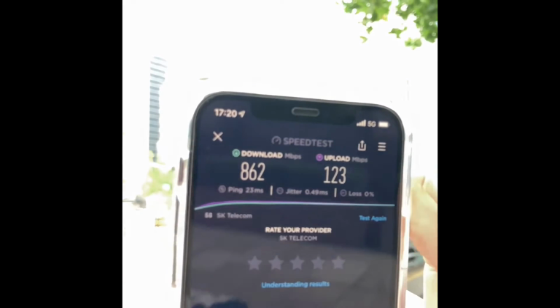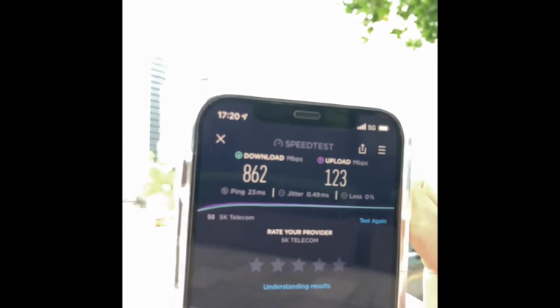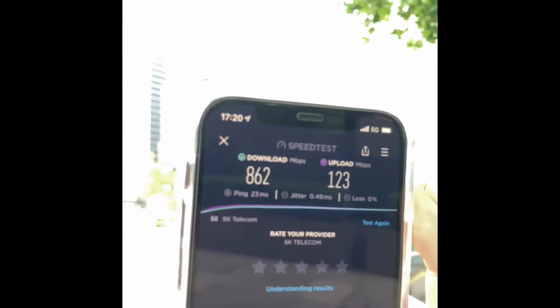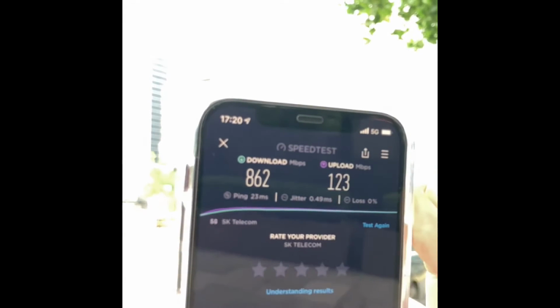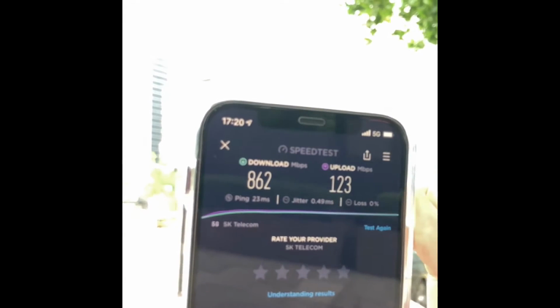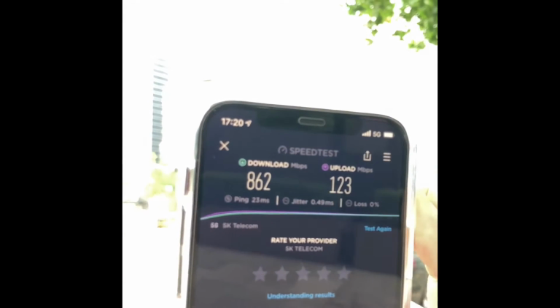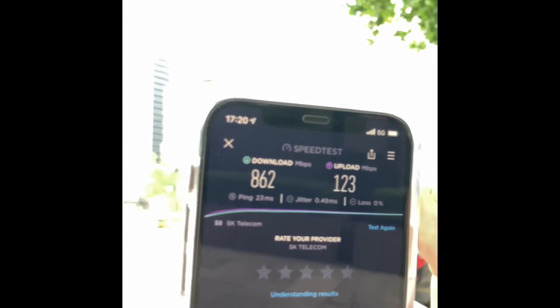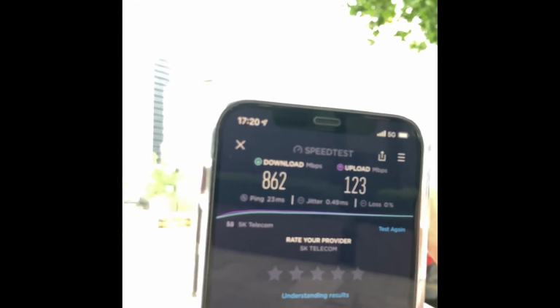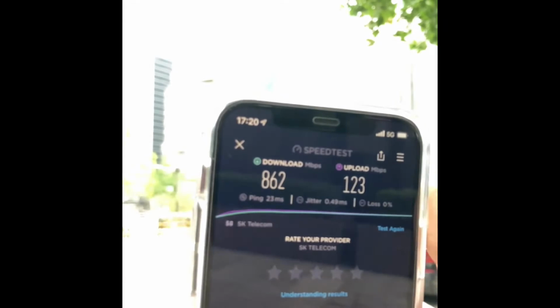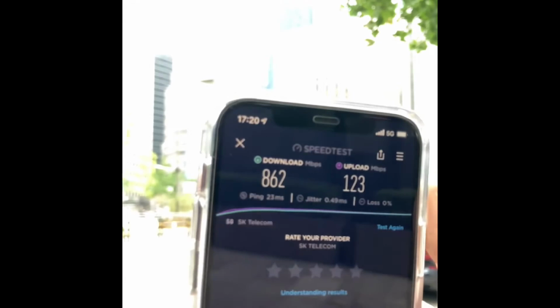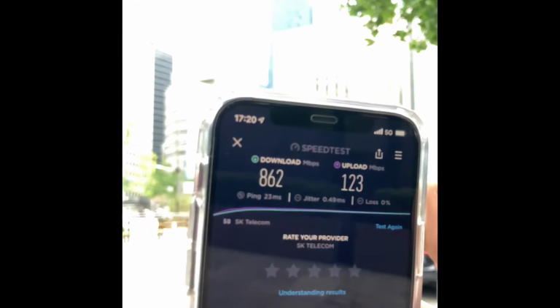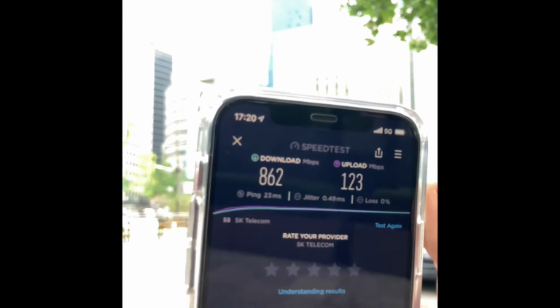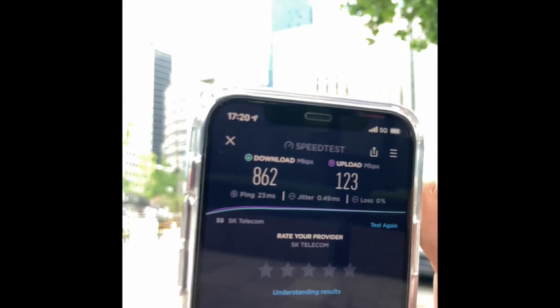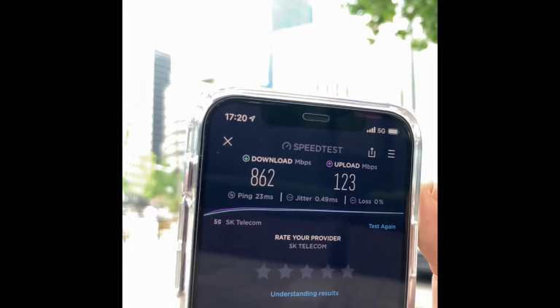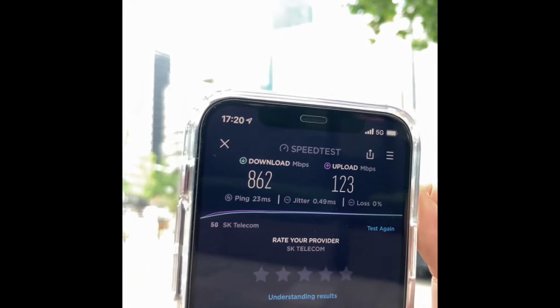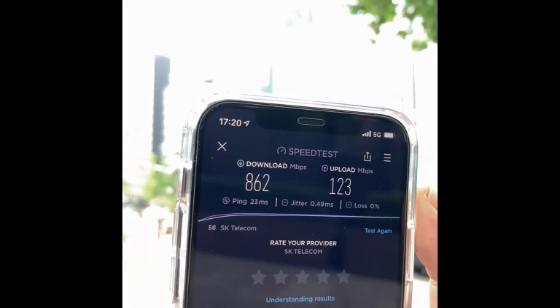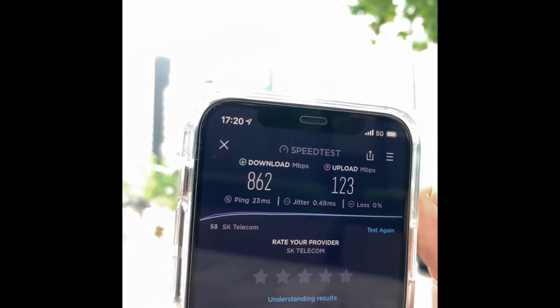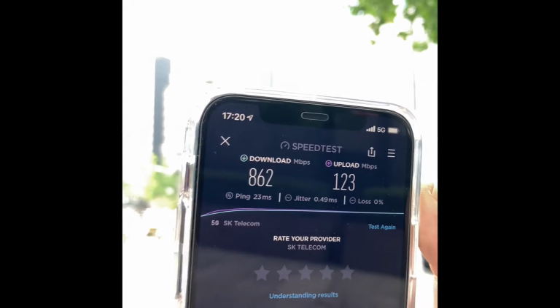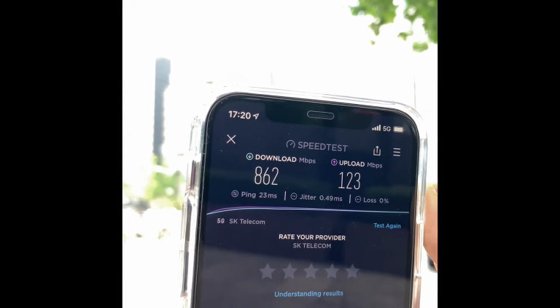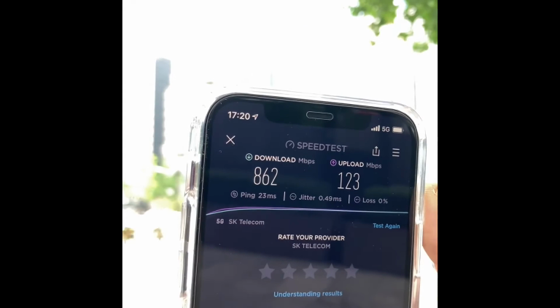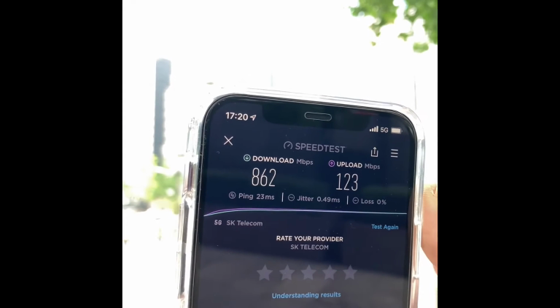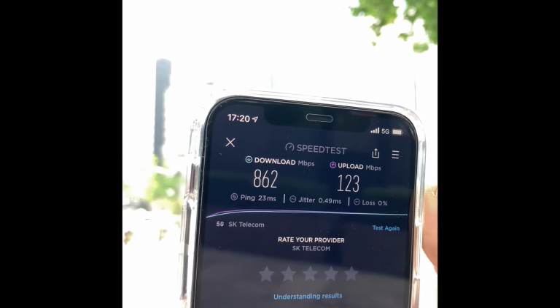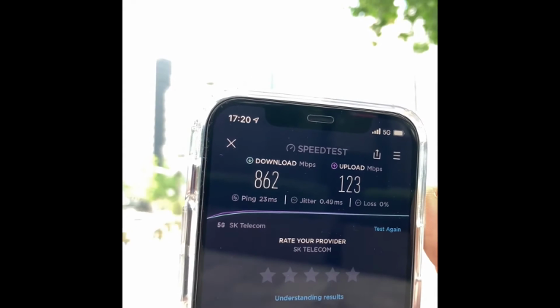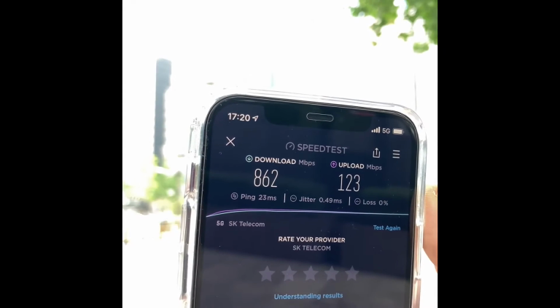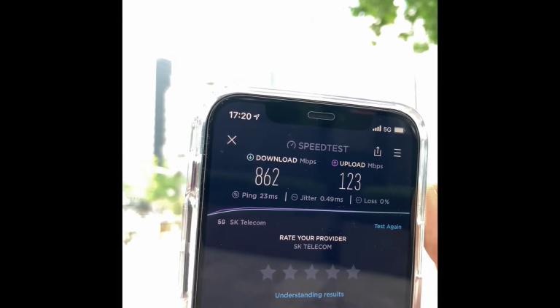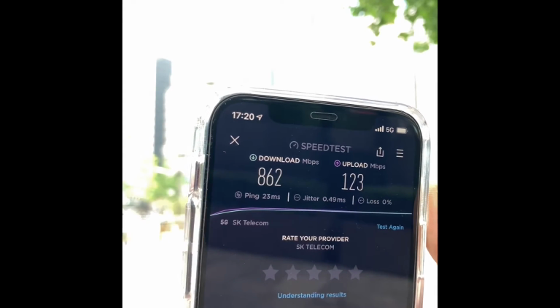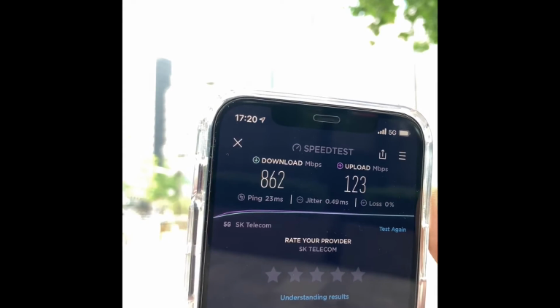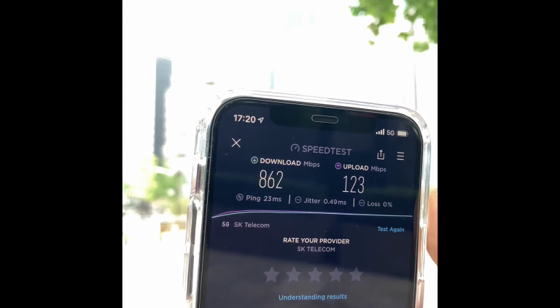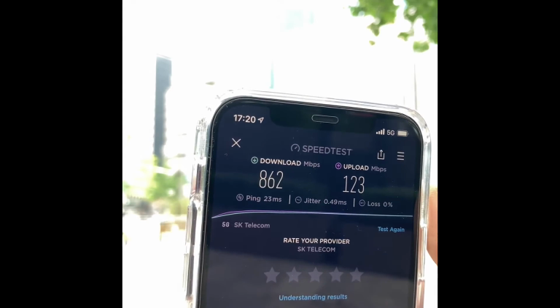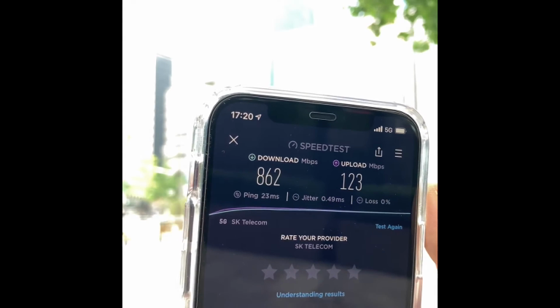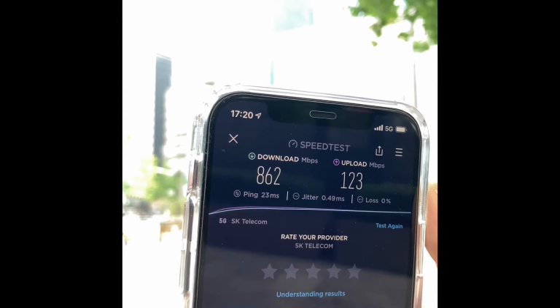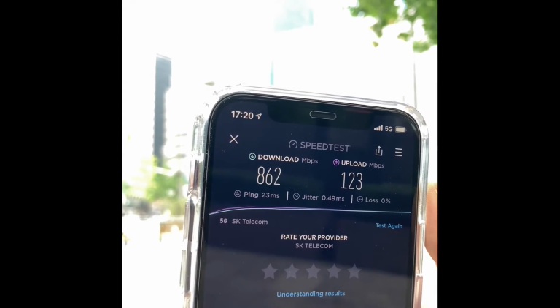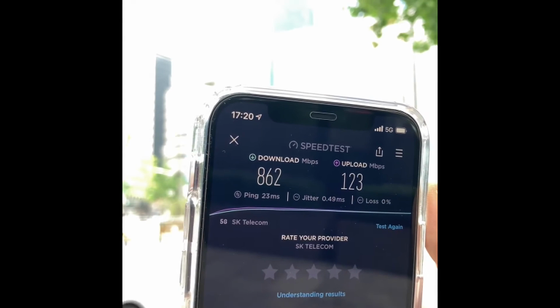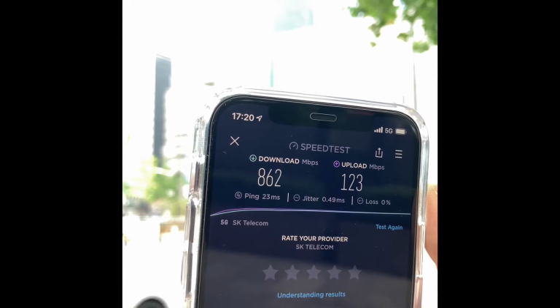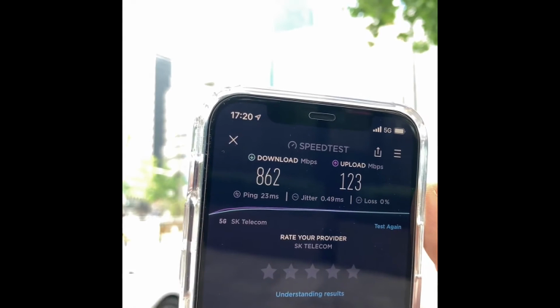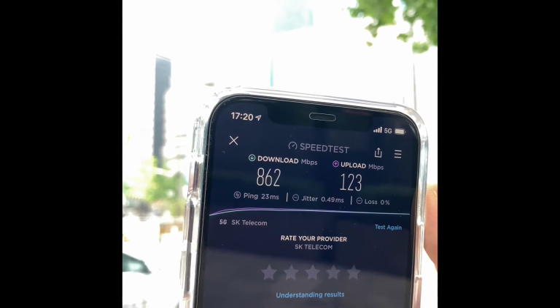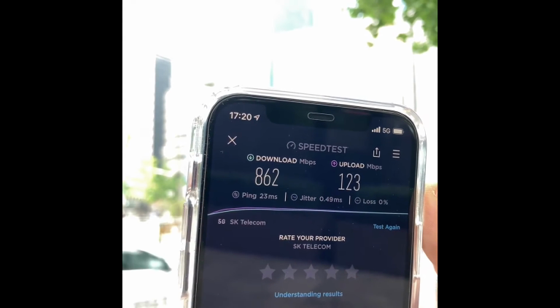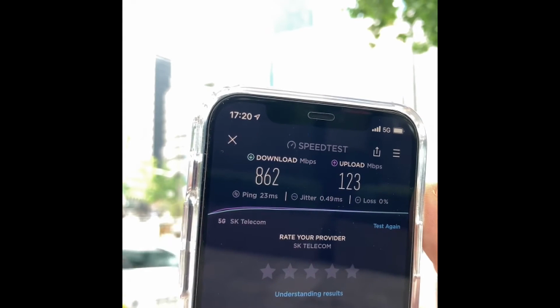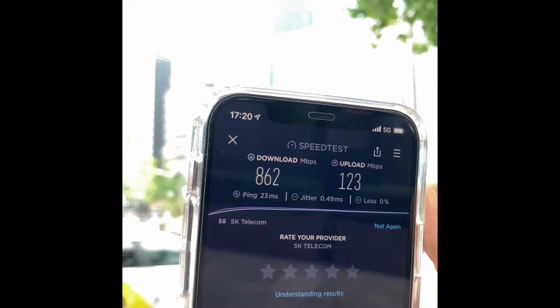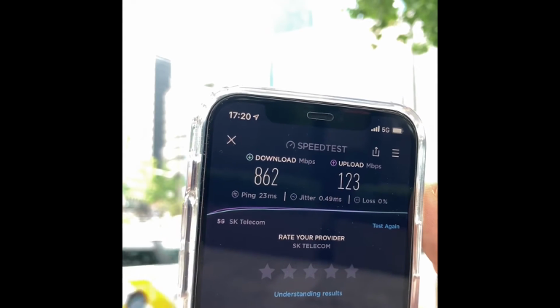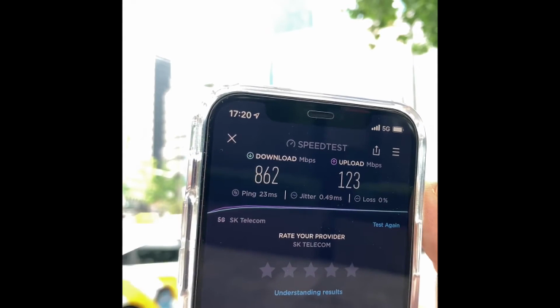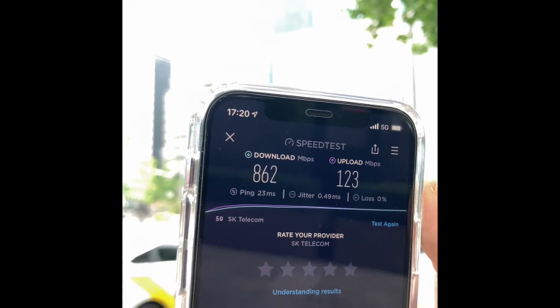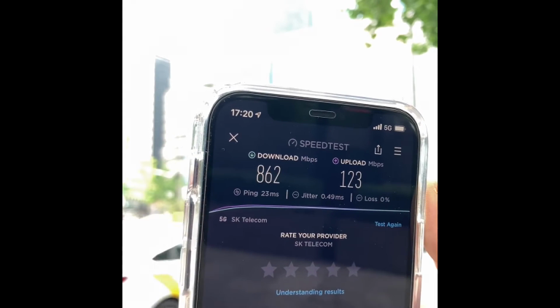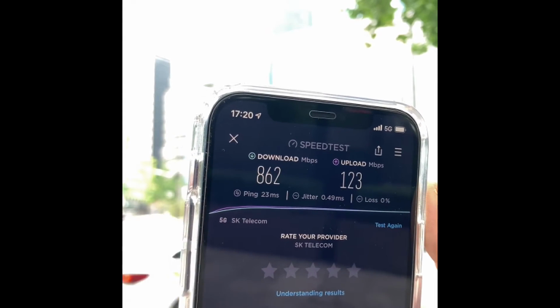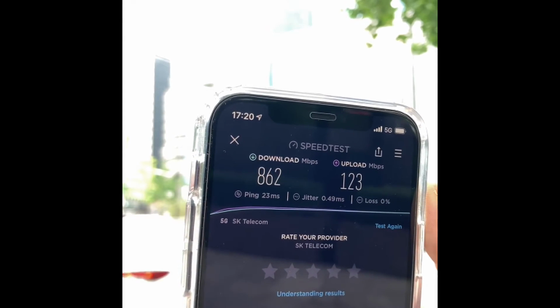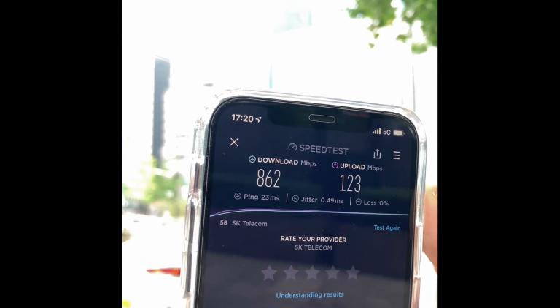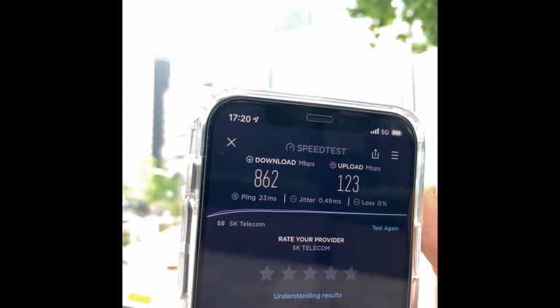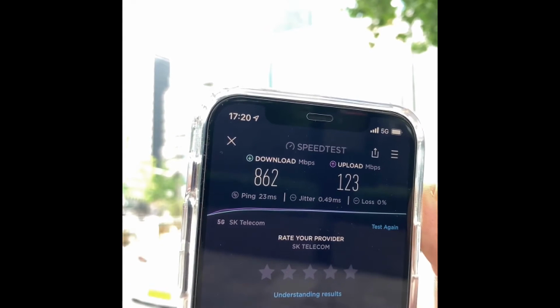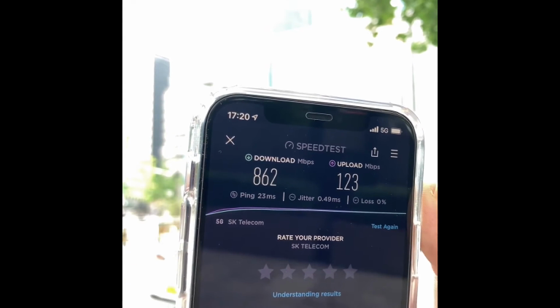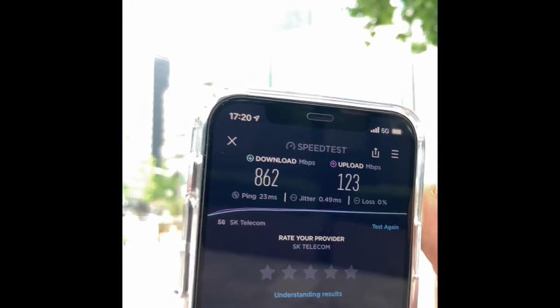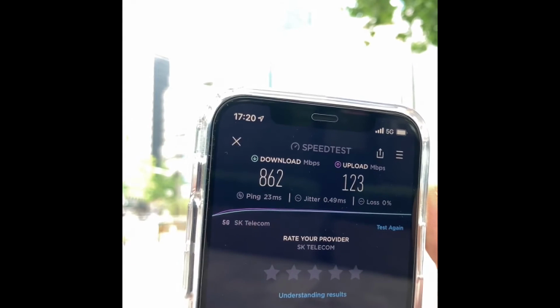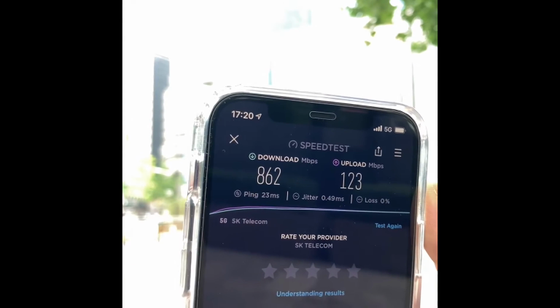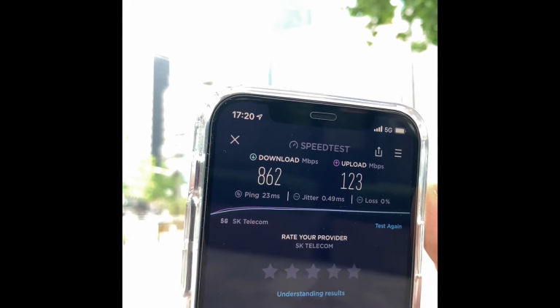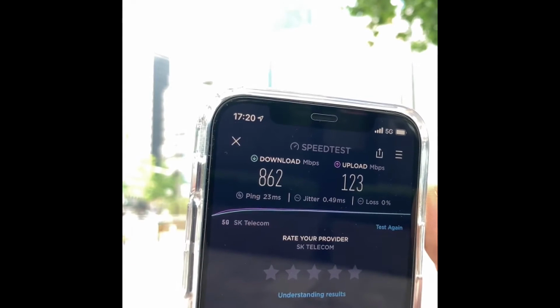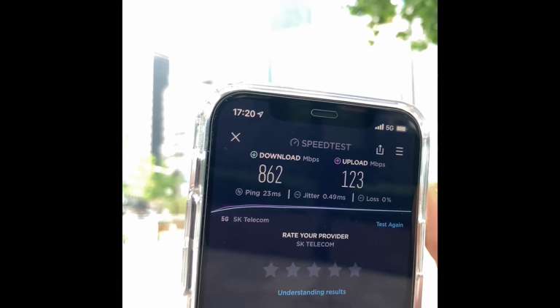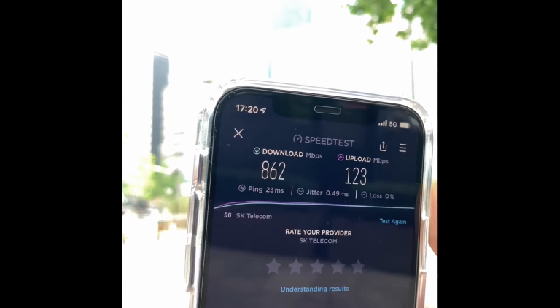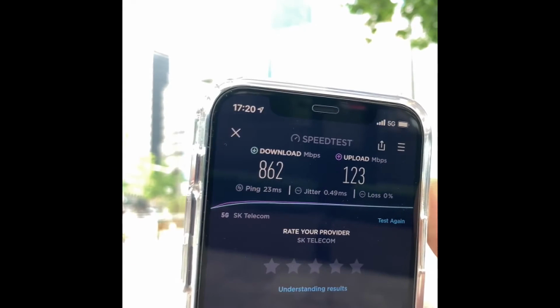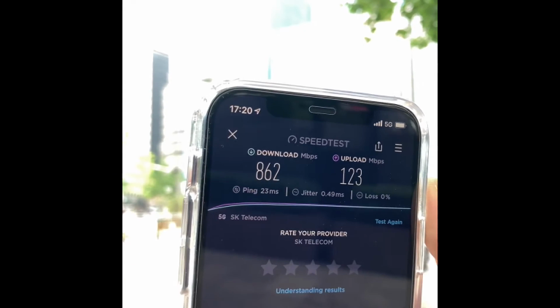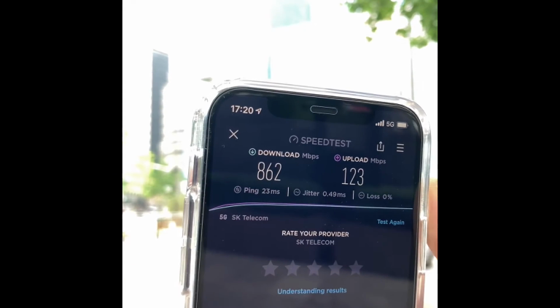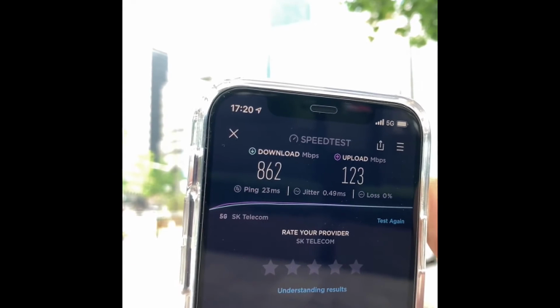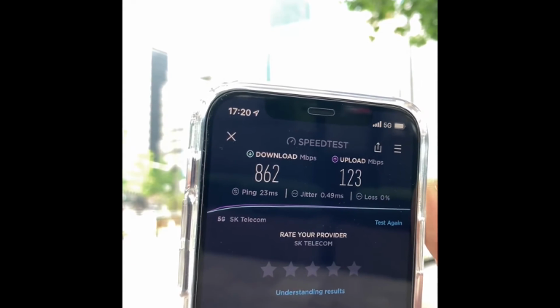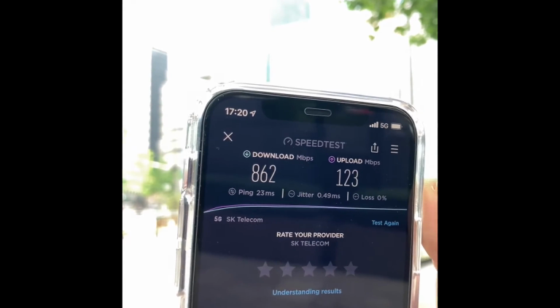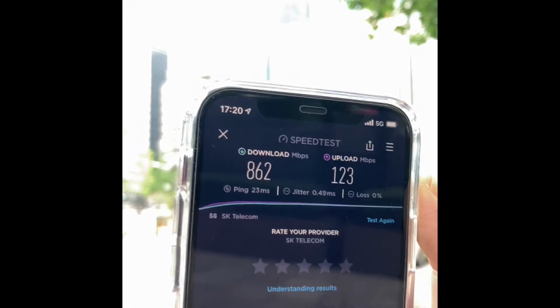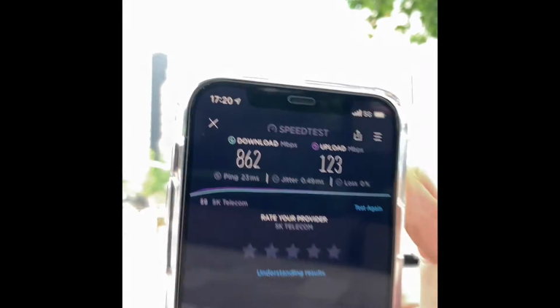And the ping looks like it's a little bit on the low side — 23.